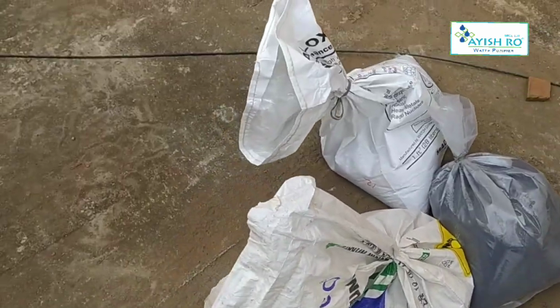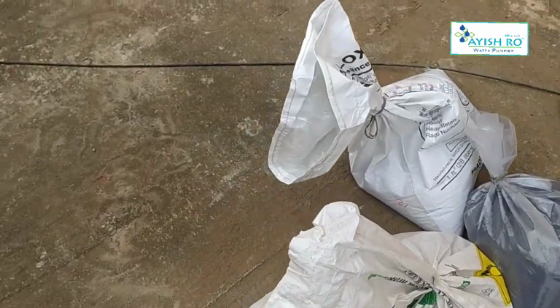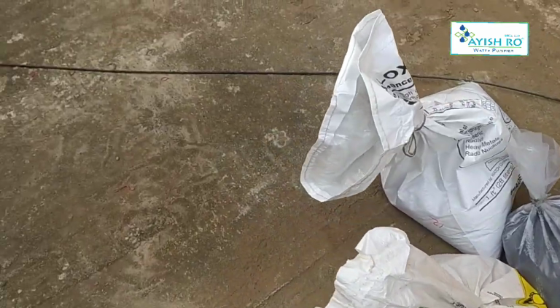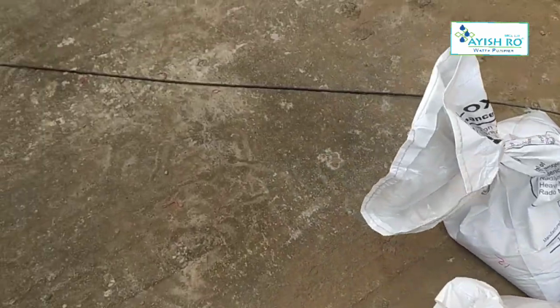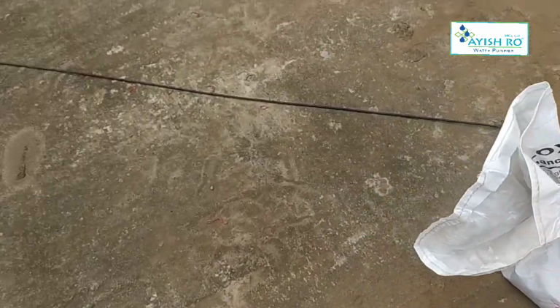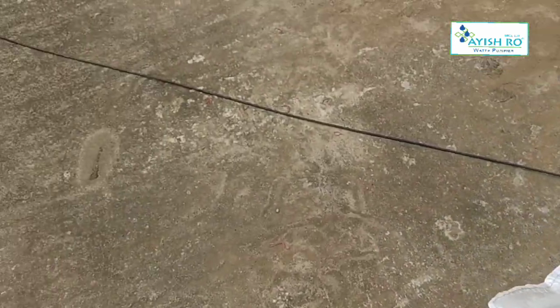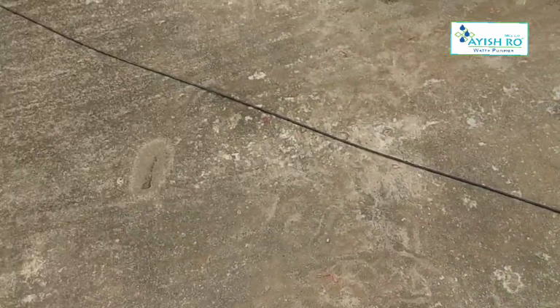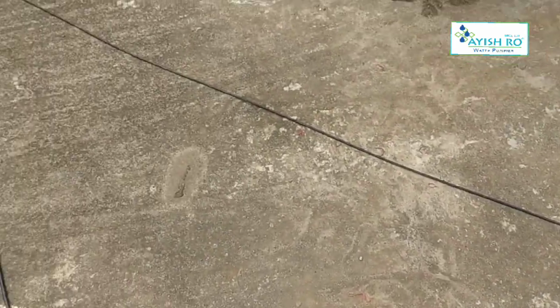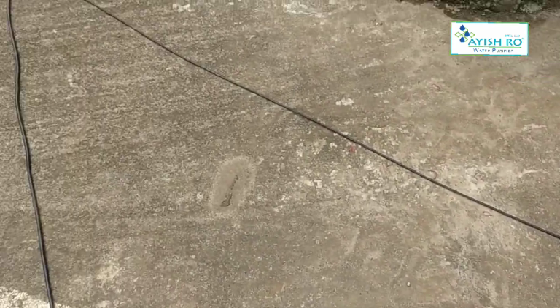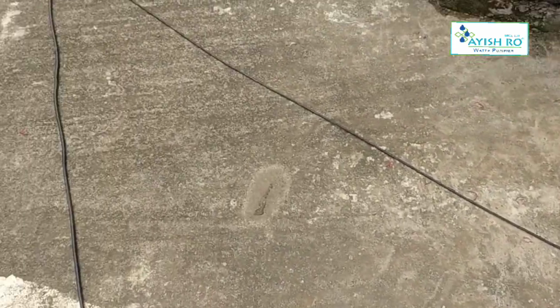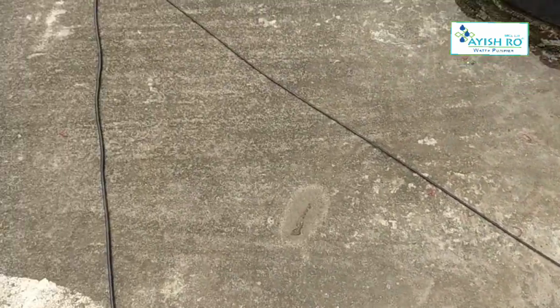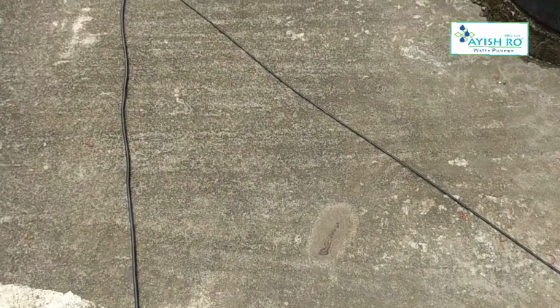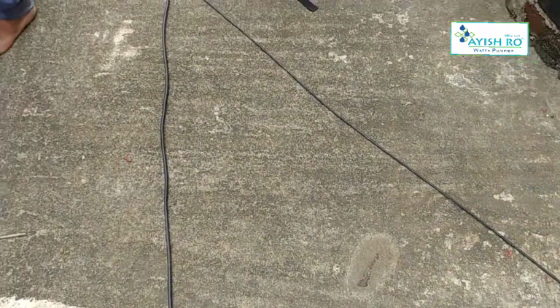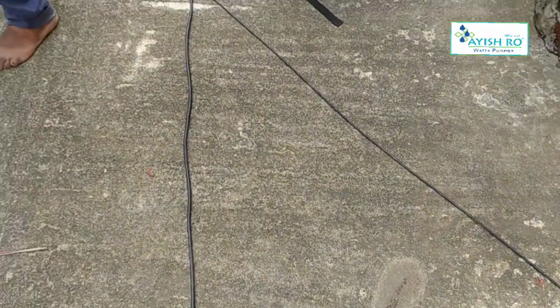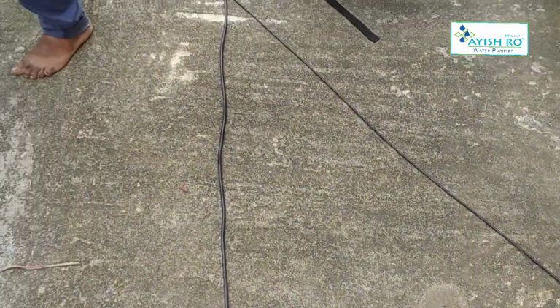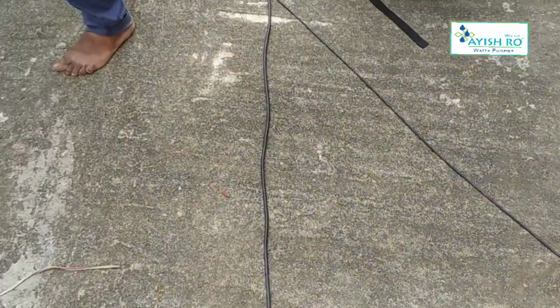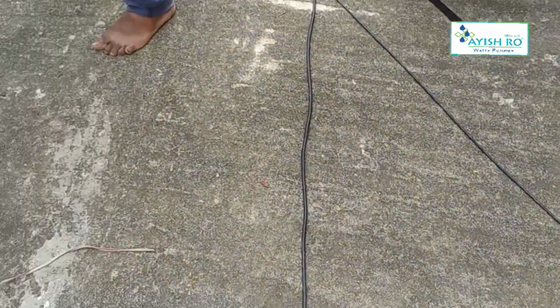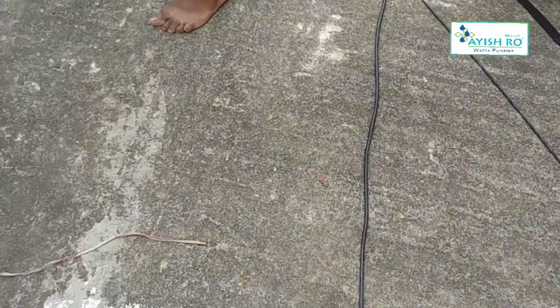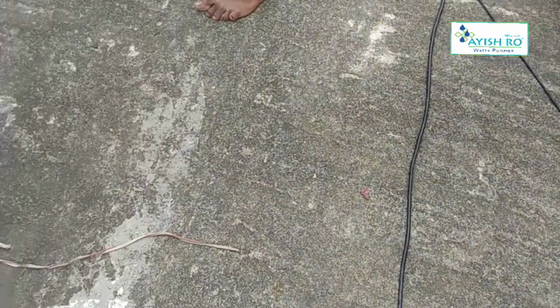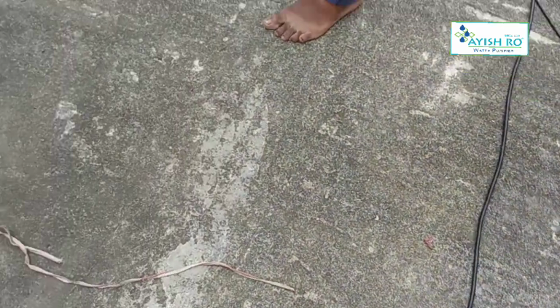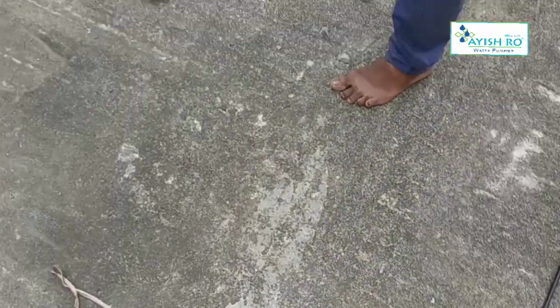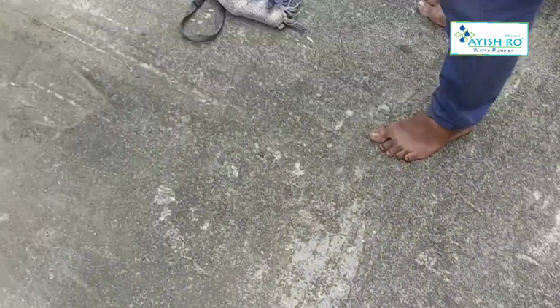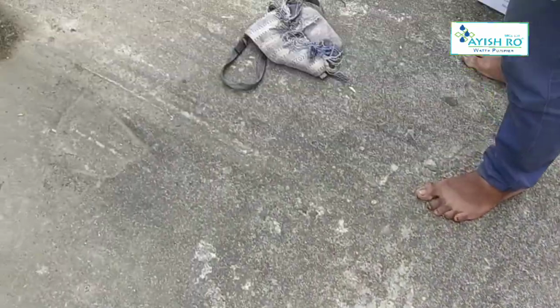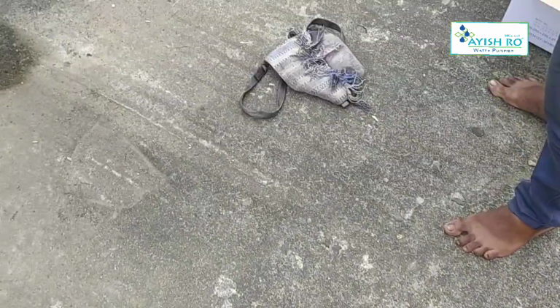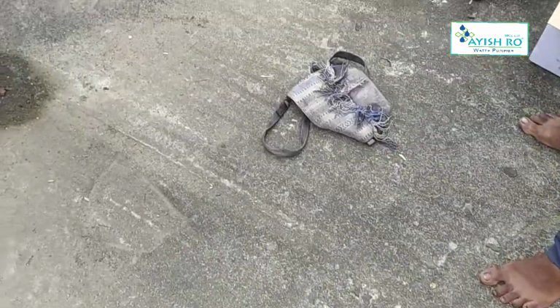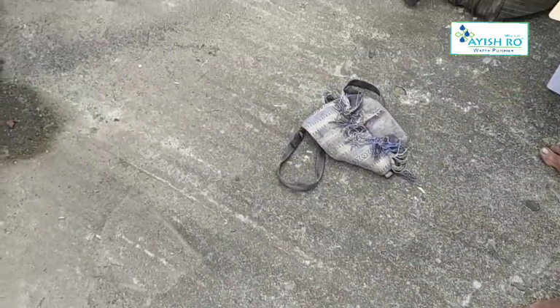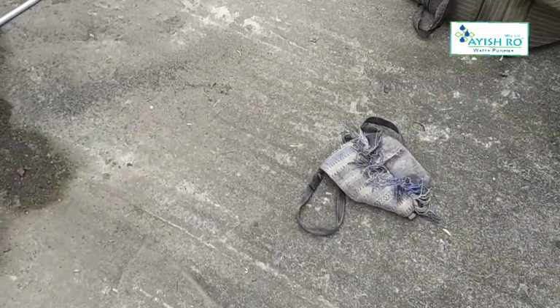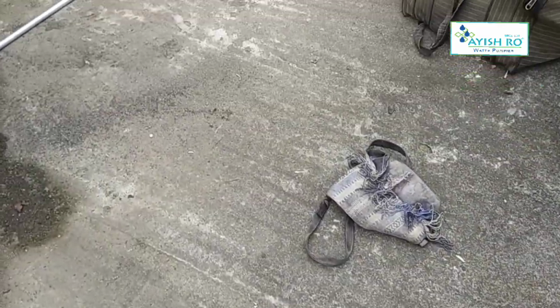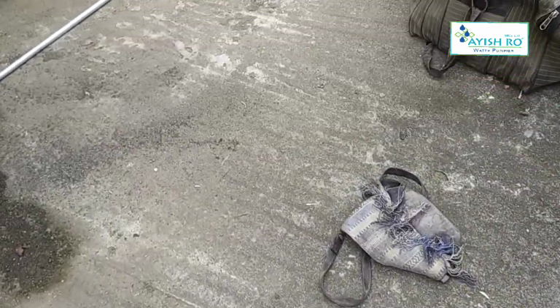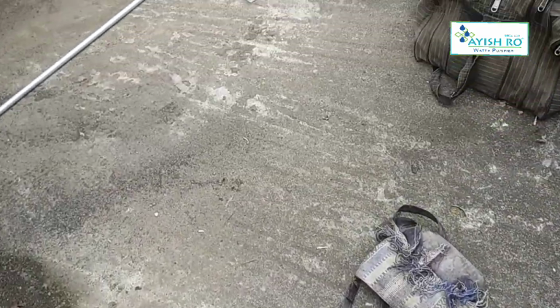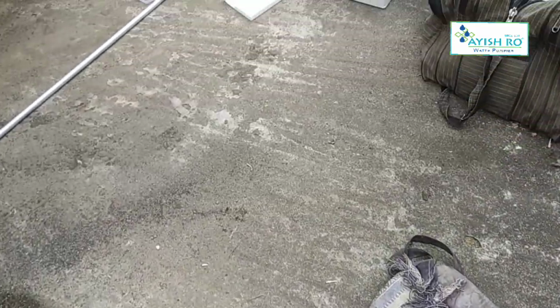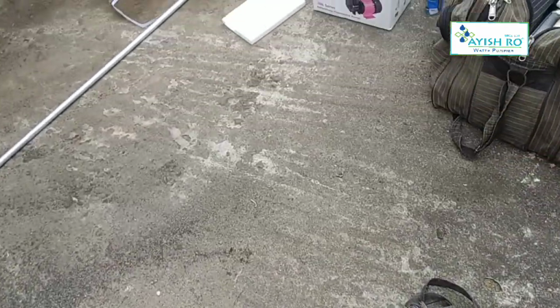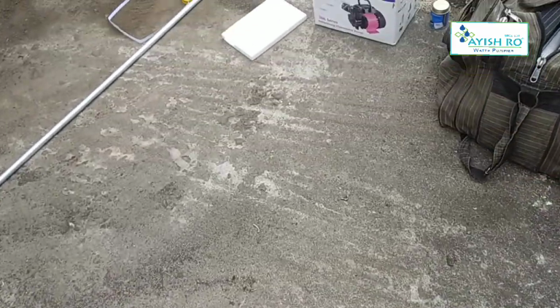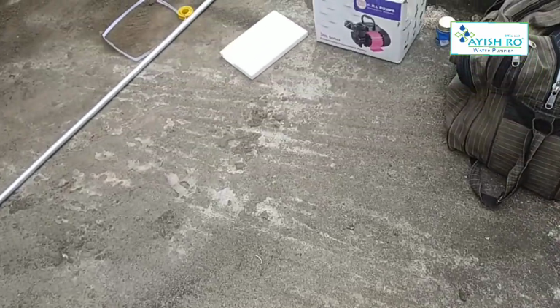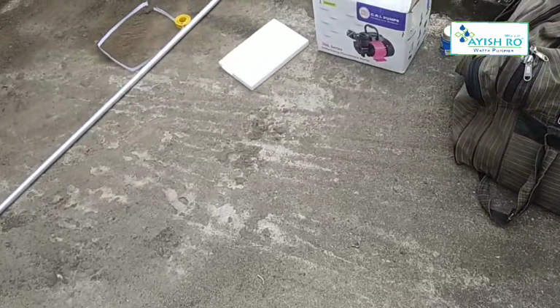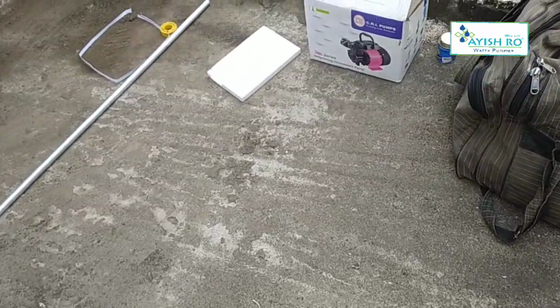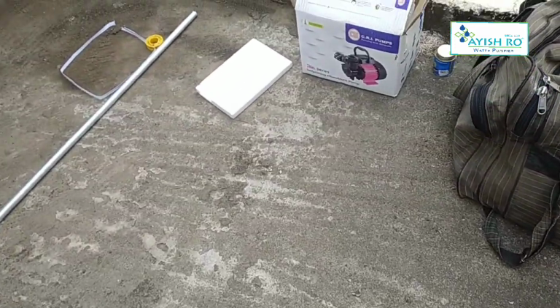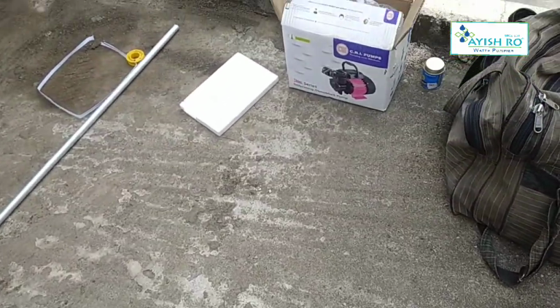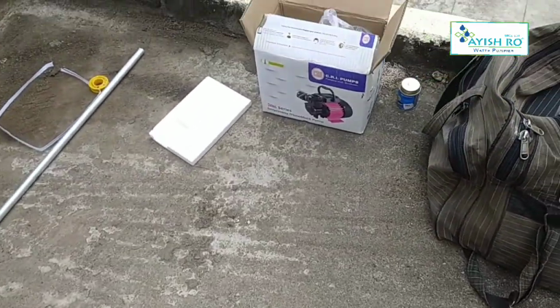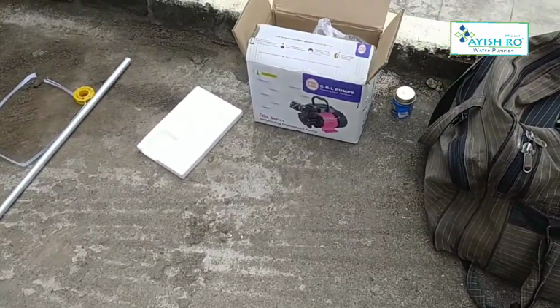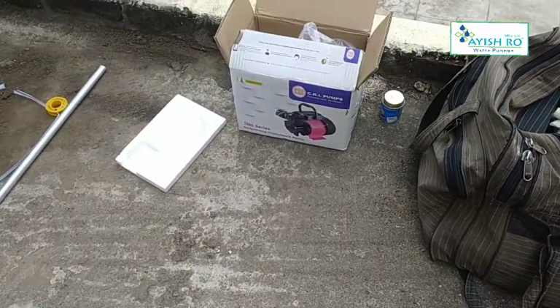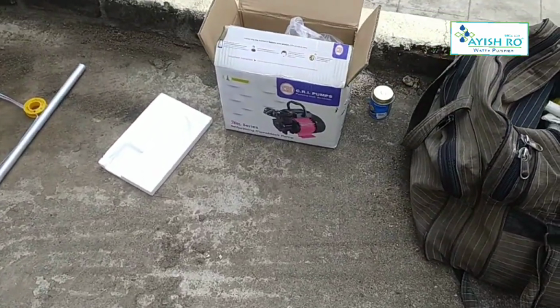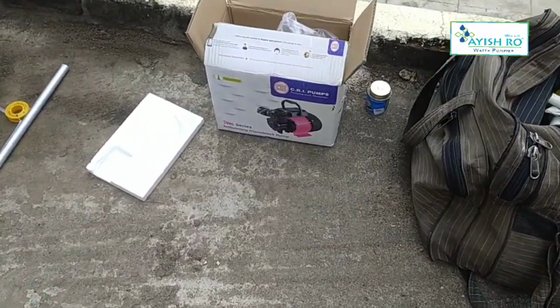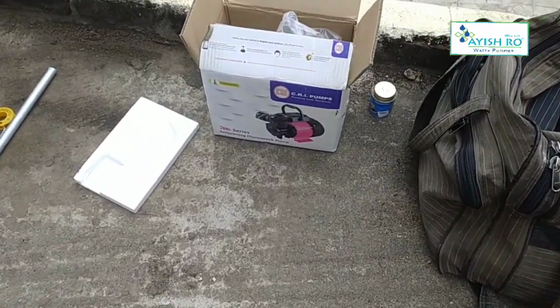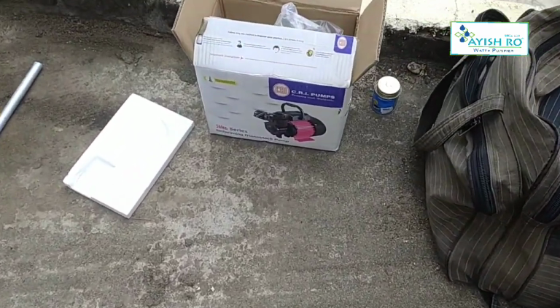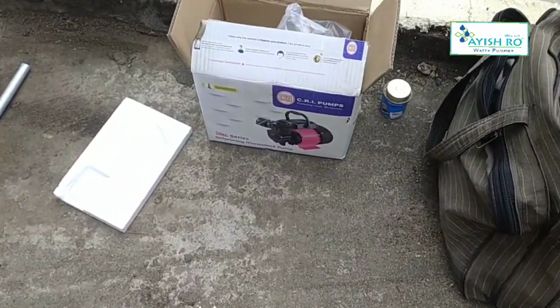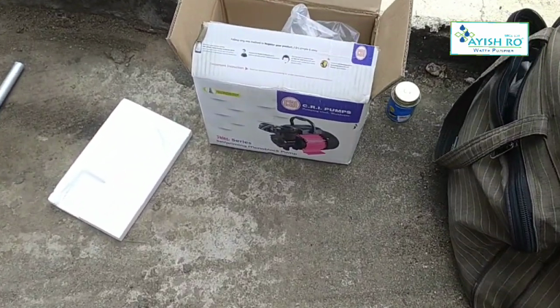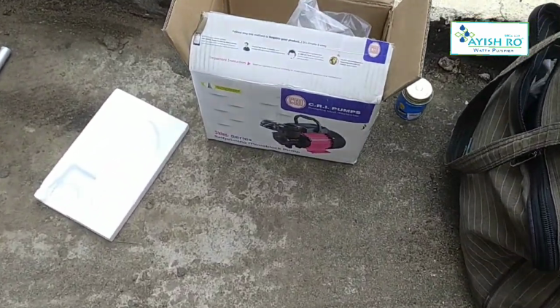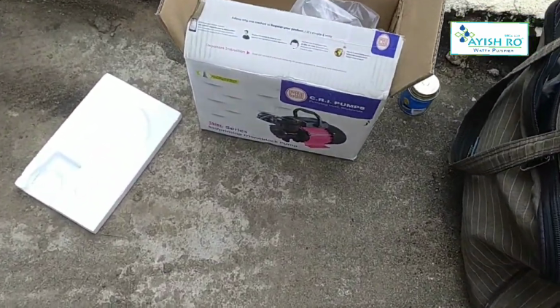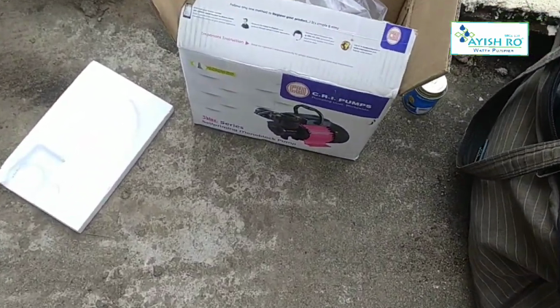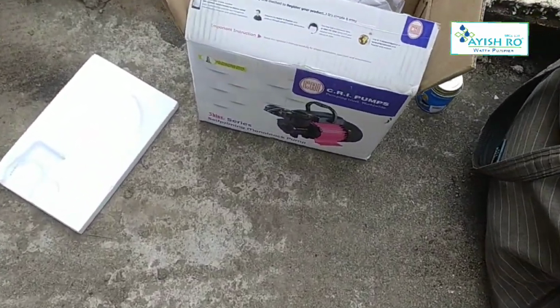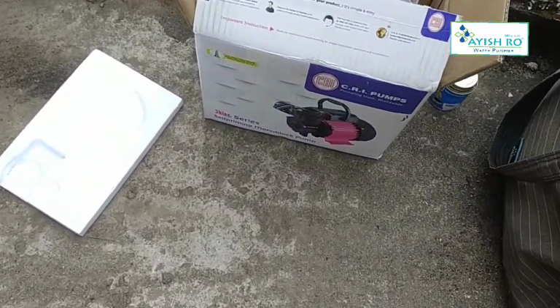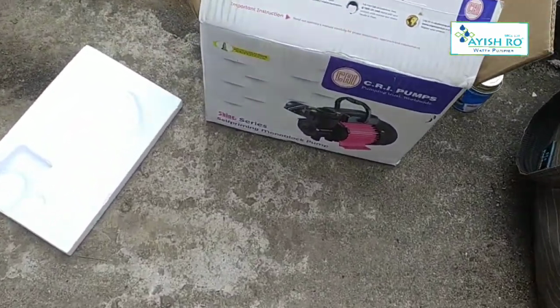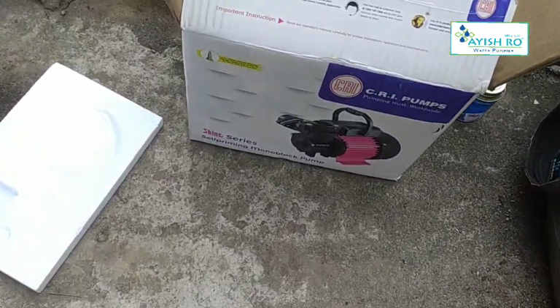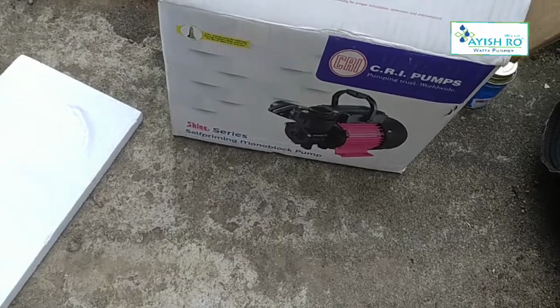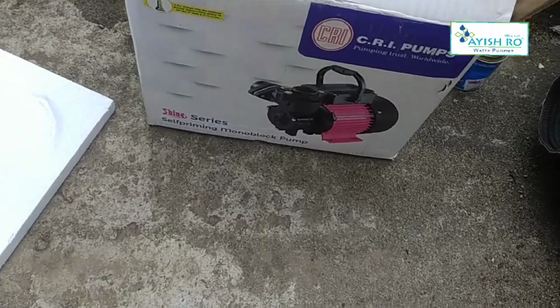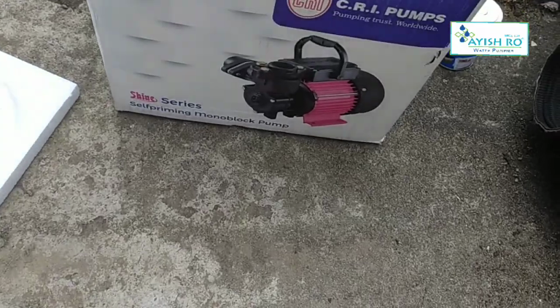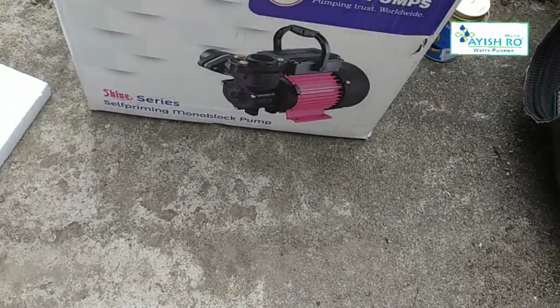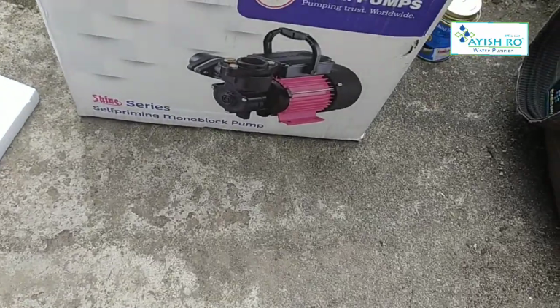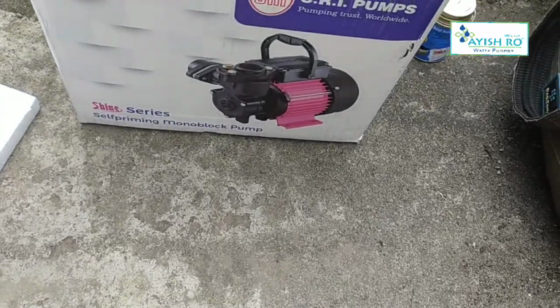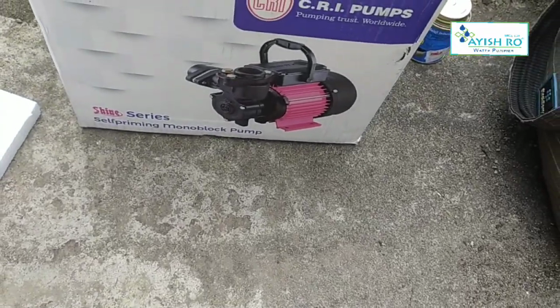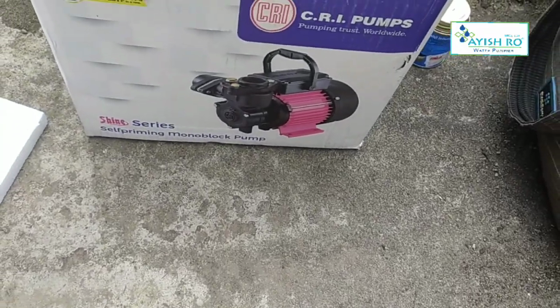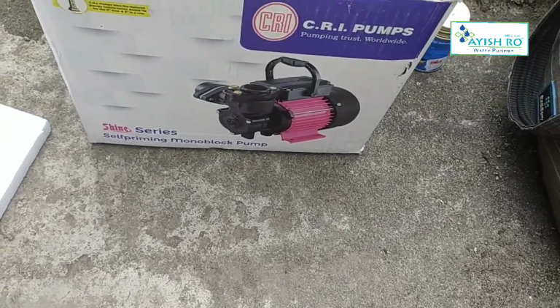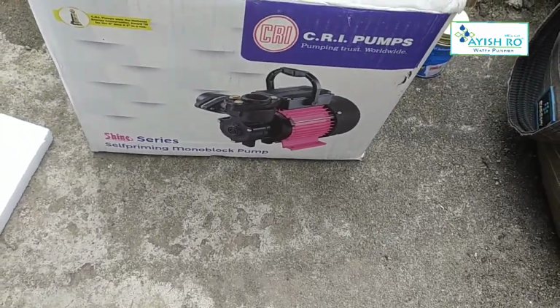This is the filter media. We have iron filter media for iron removal, pre-sand filter, and activated carbon.